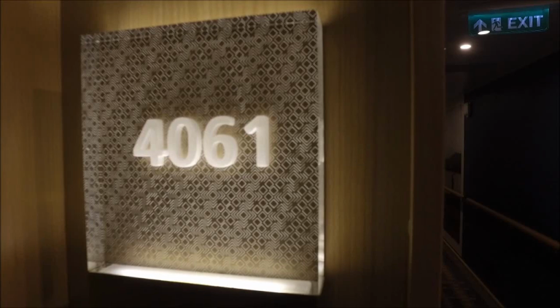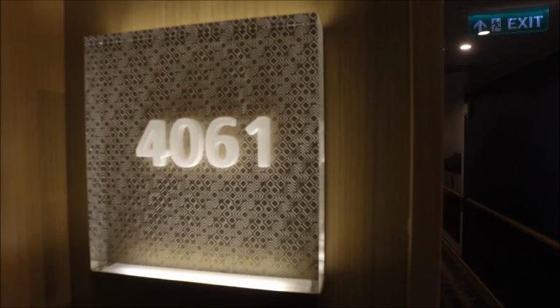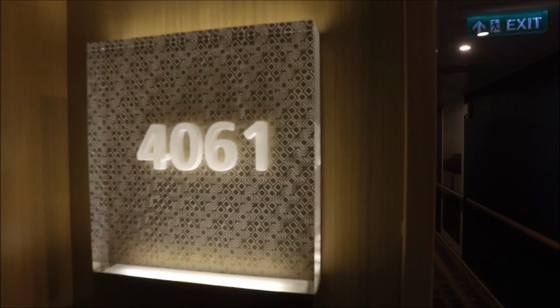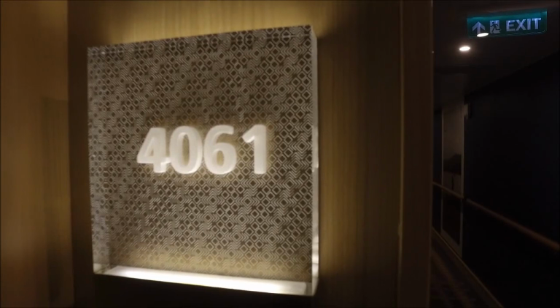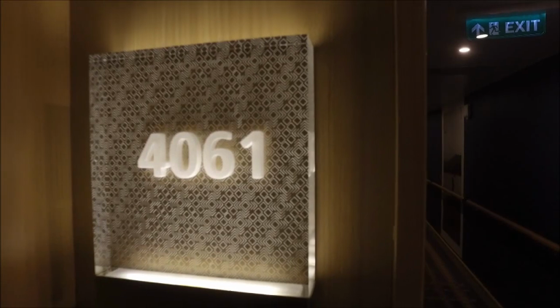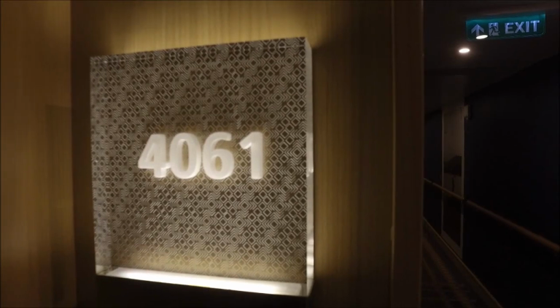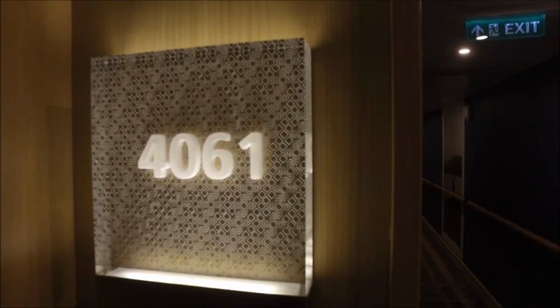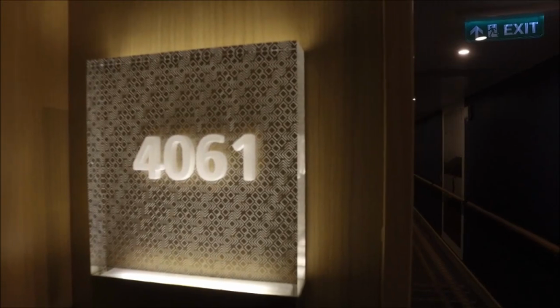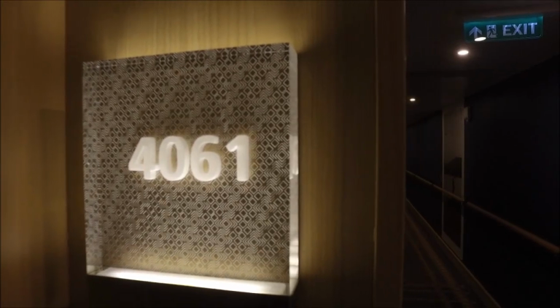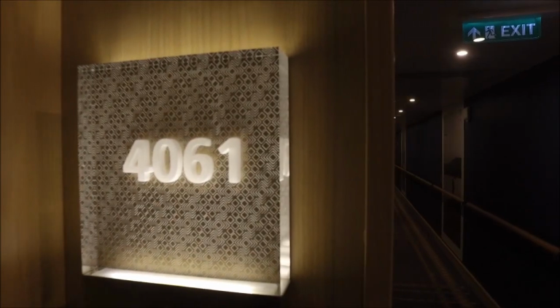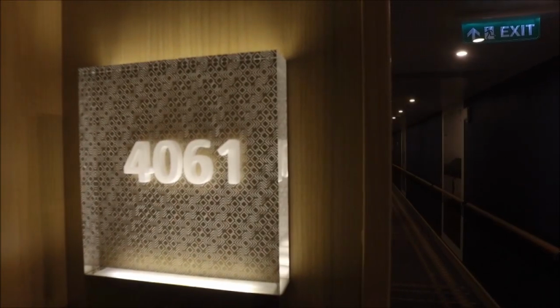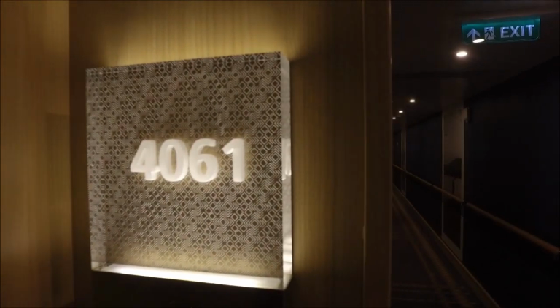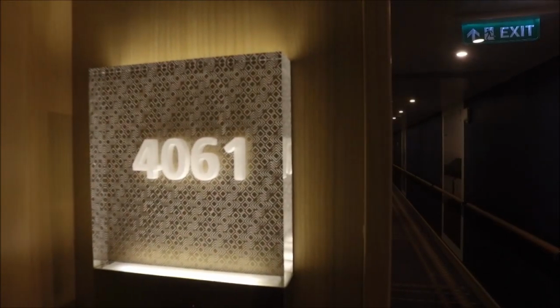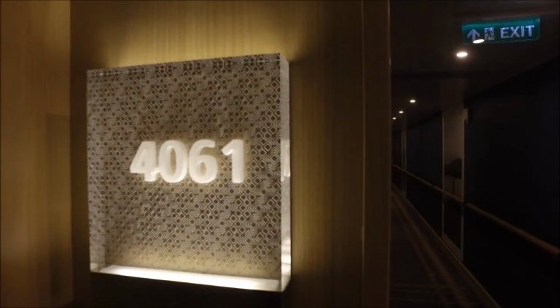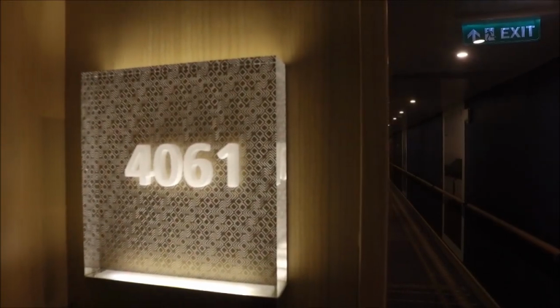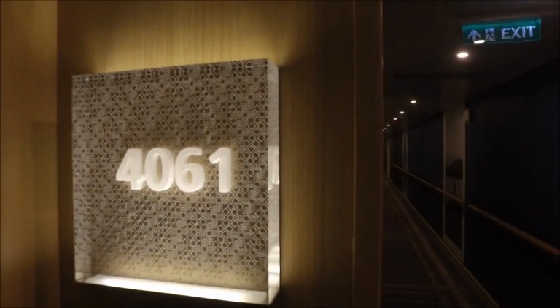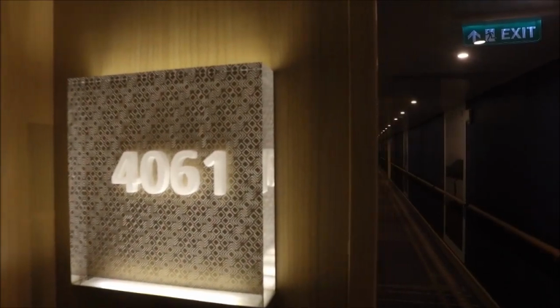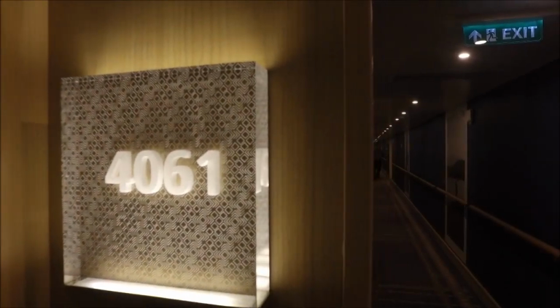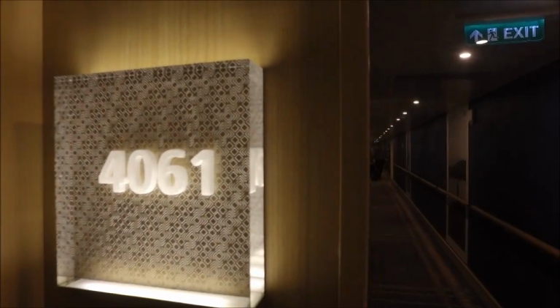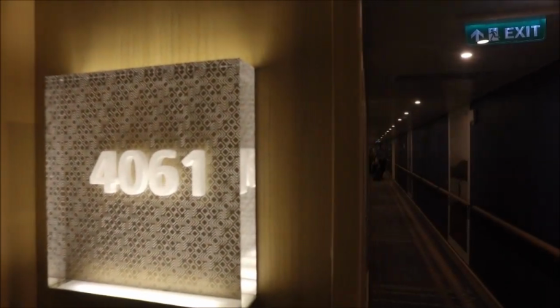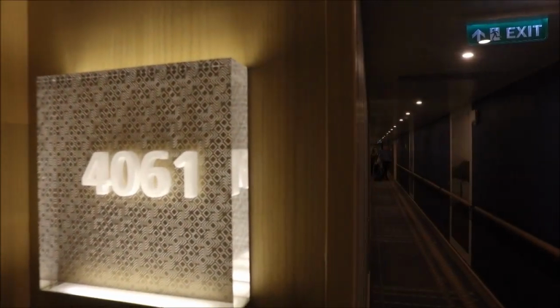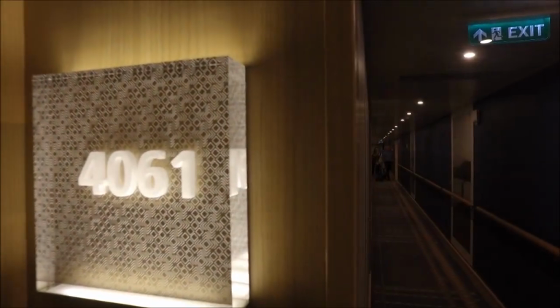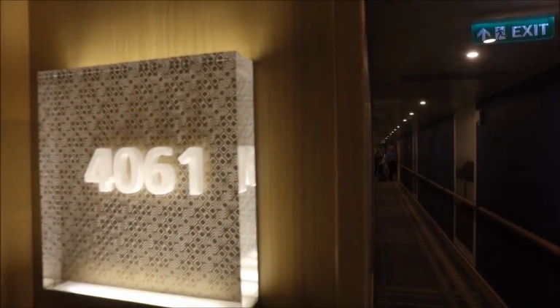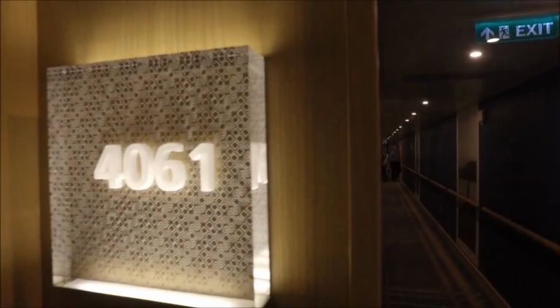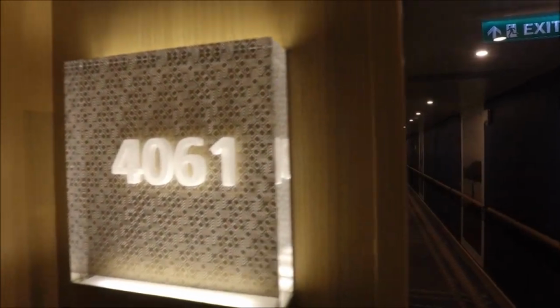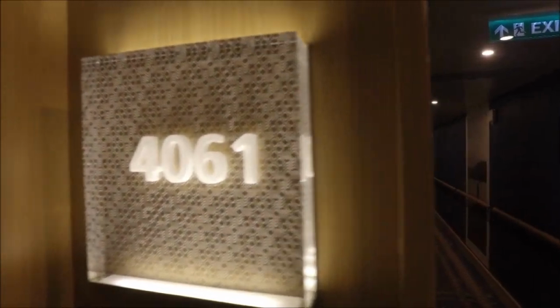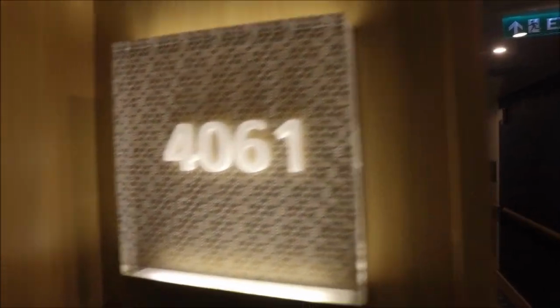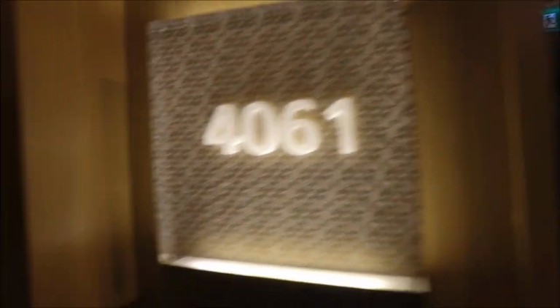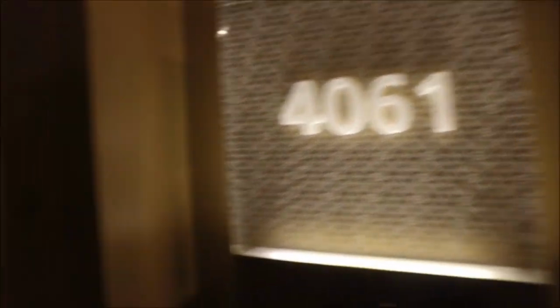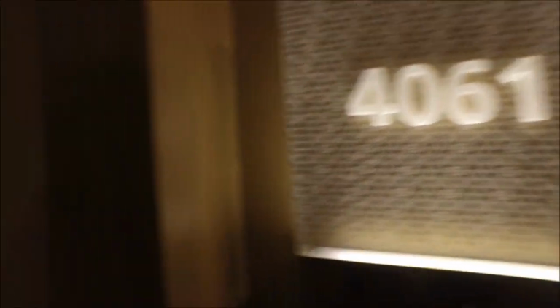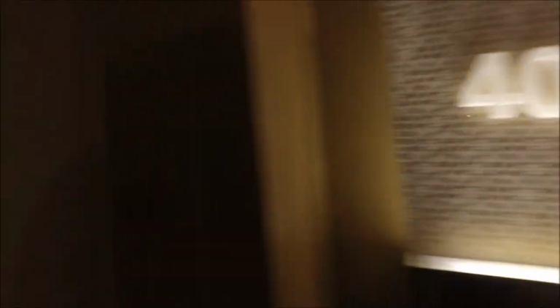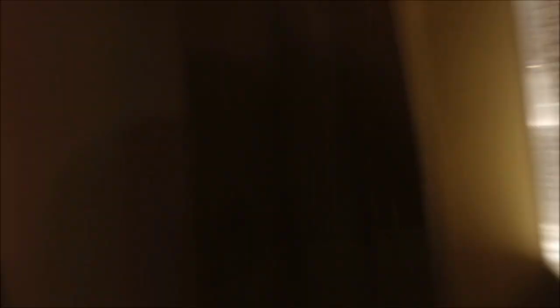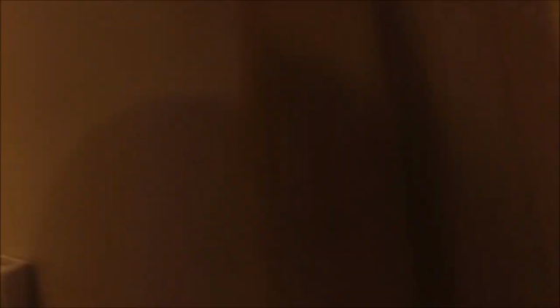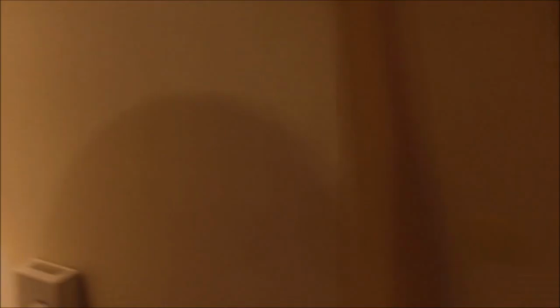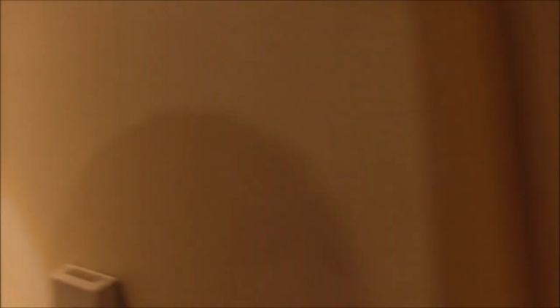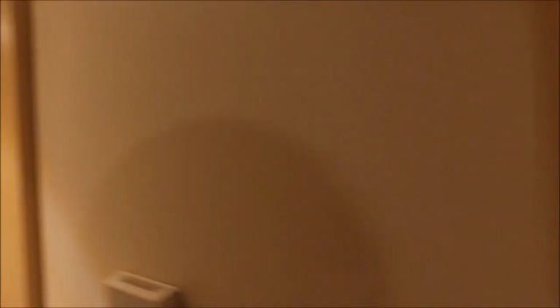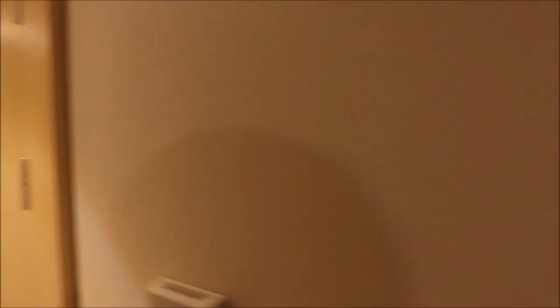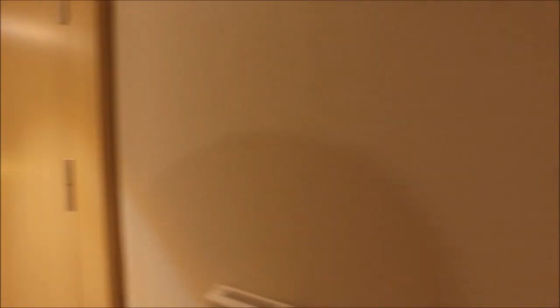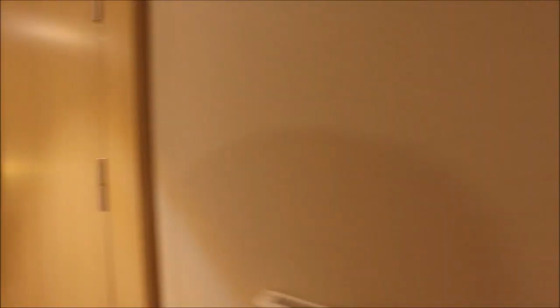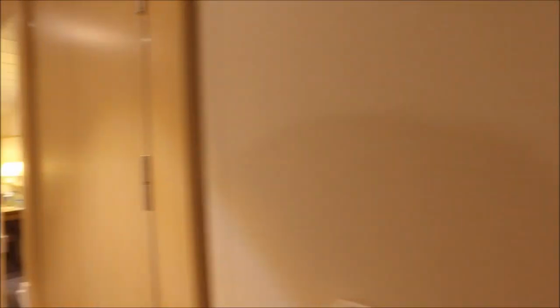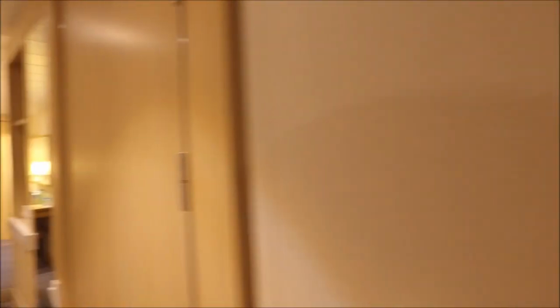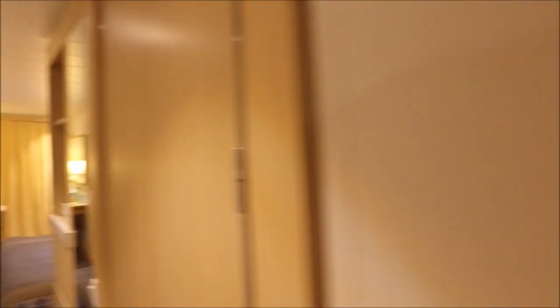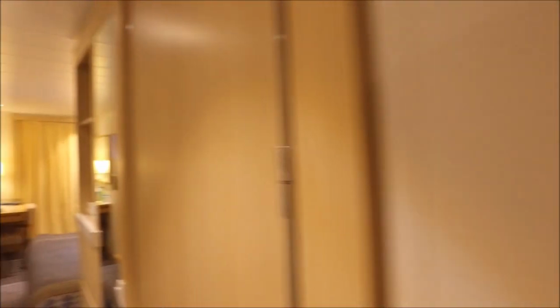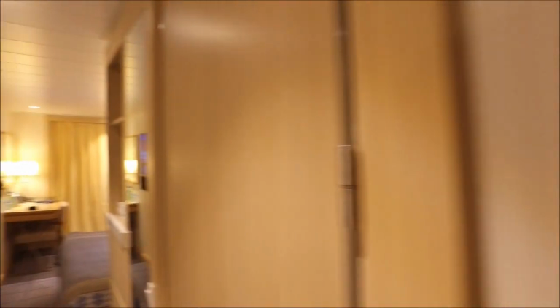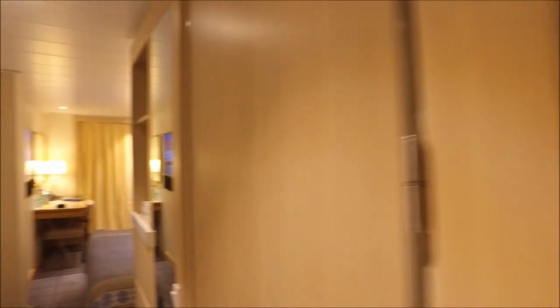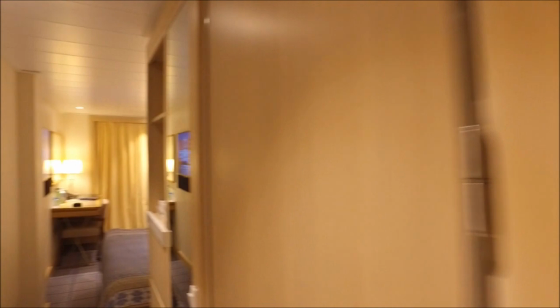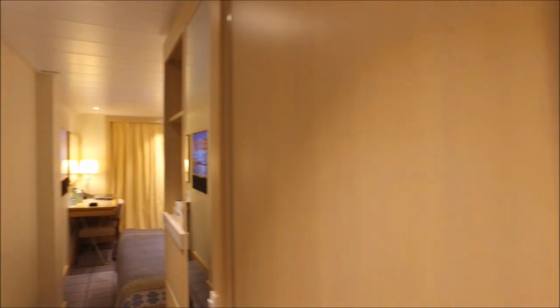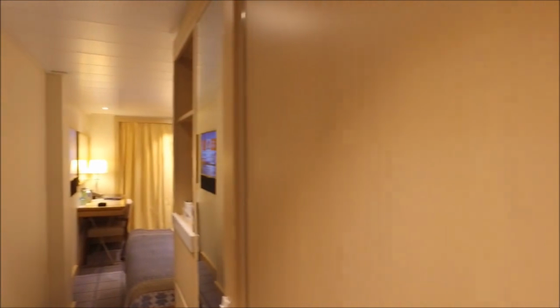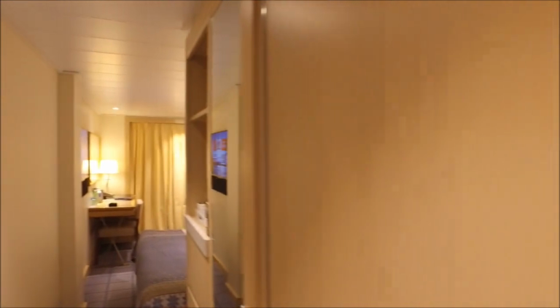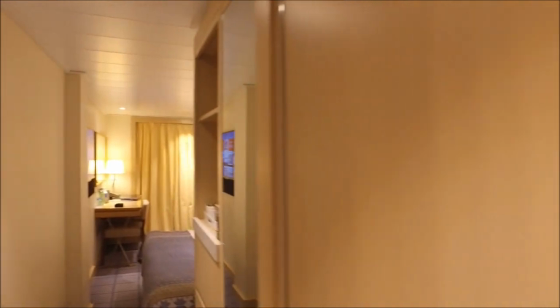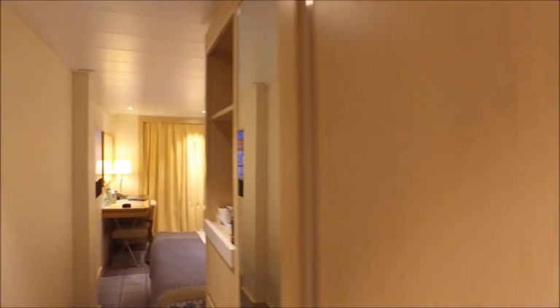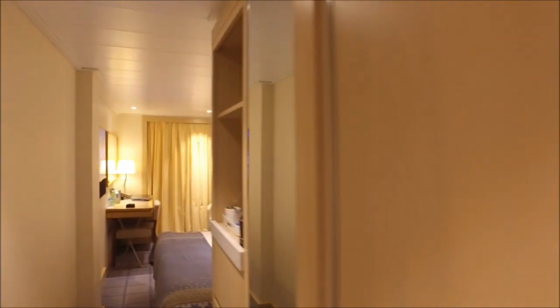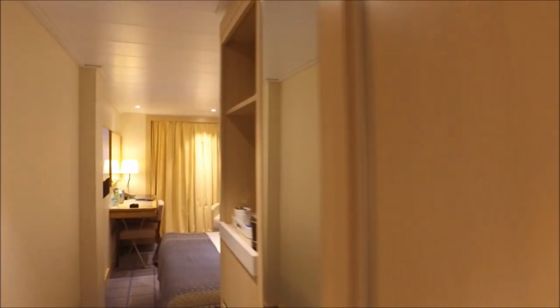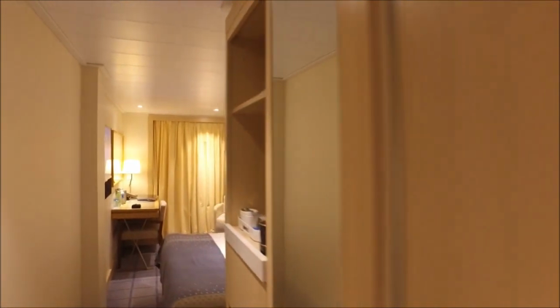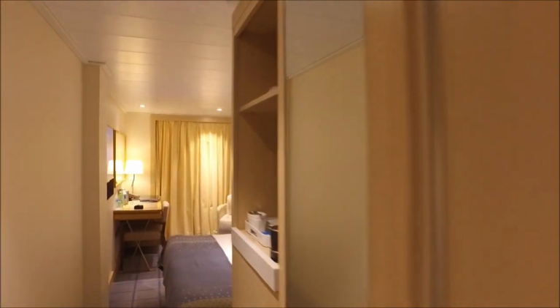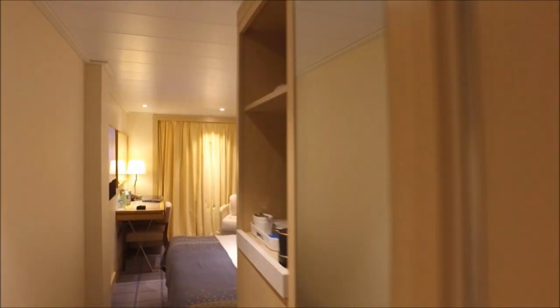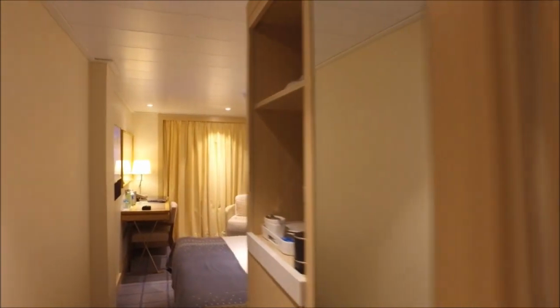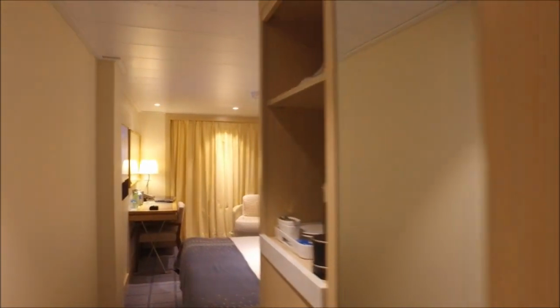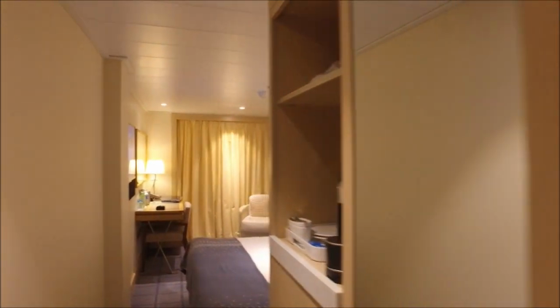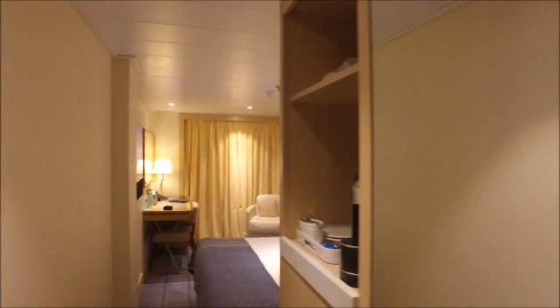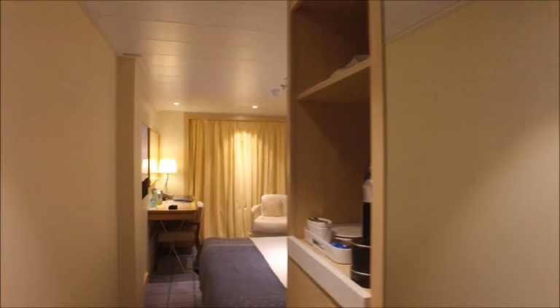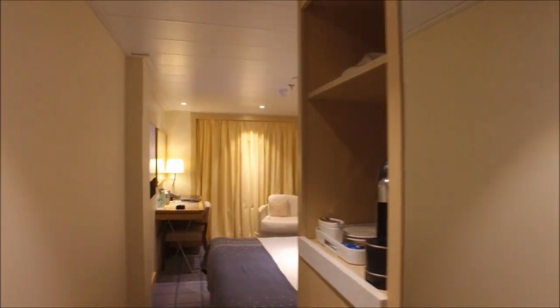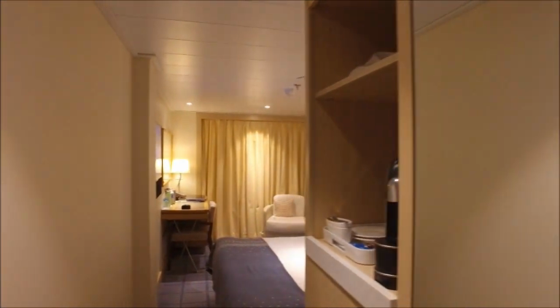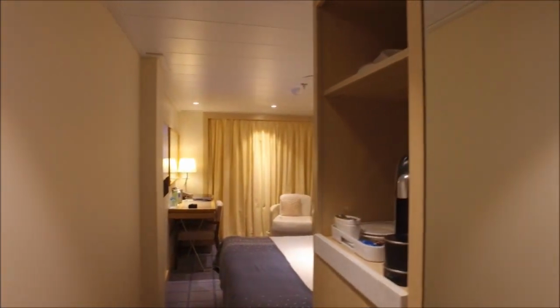This is a cabin tour of Cabin 4061, which is a deluxe veranda balcony cabin on the Viking Star.